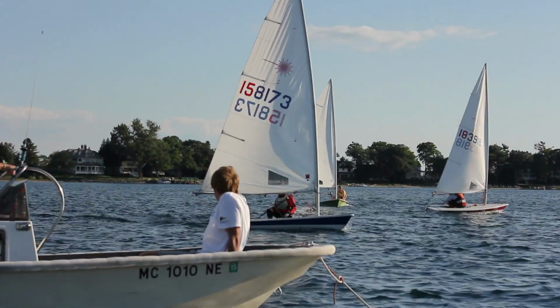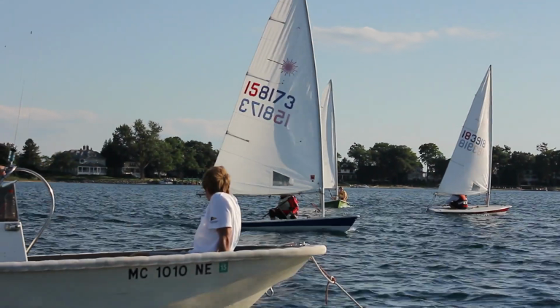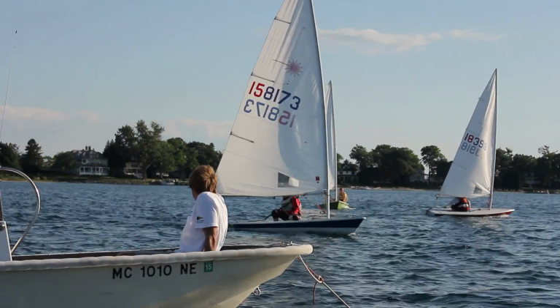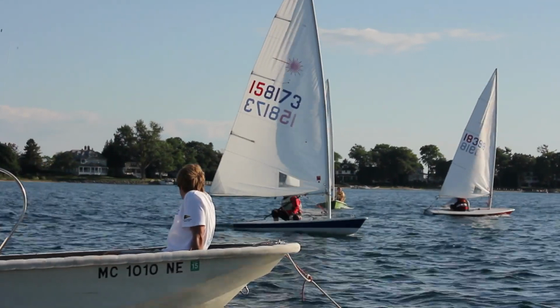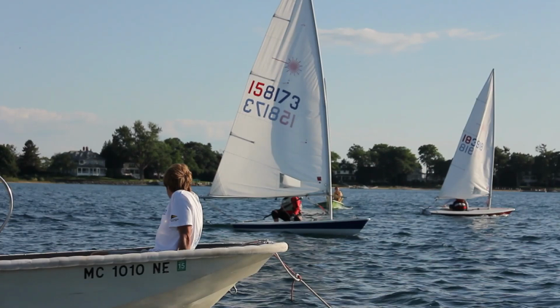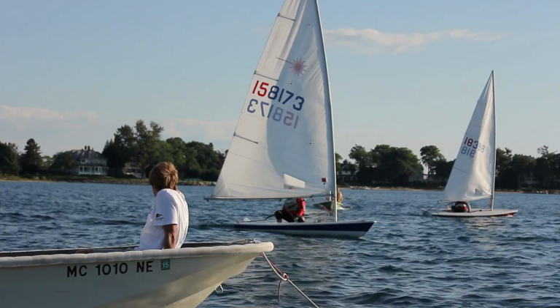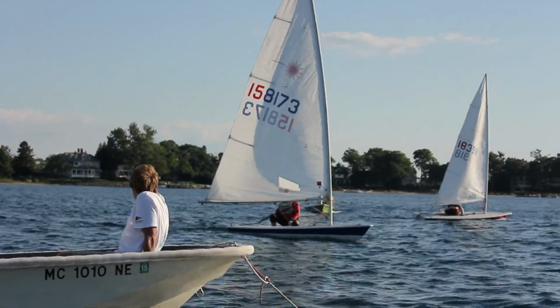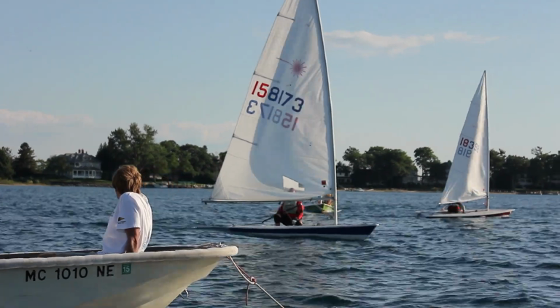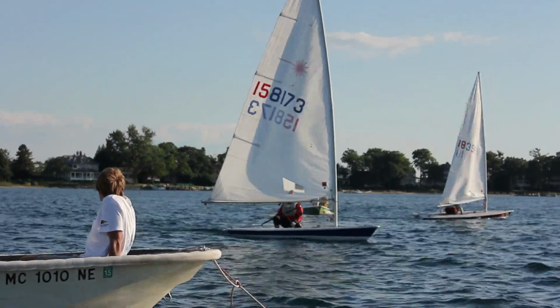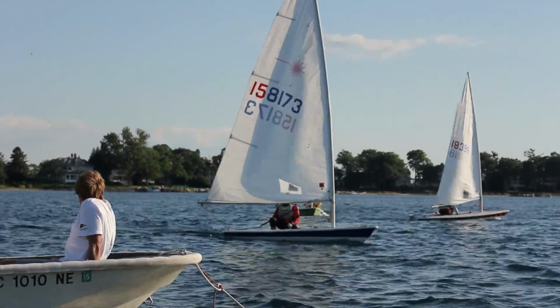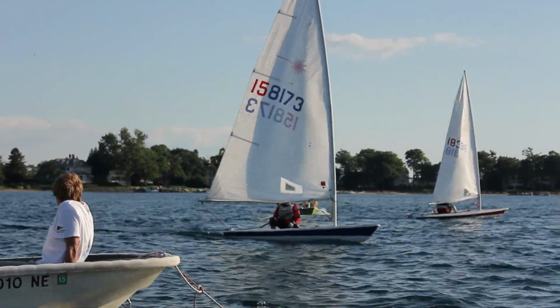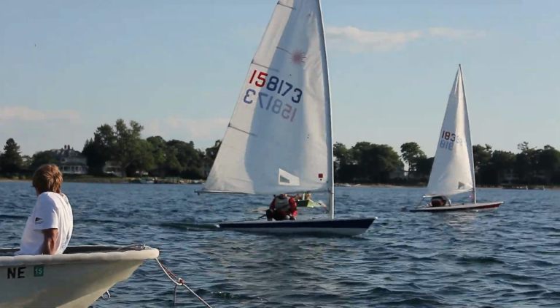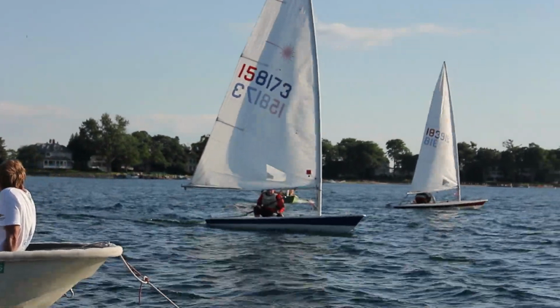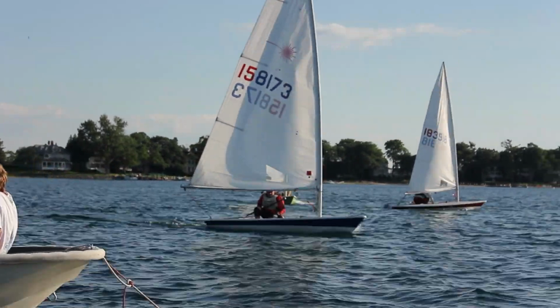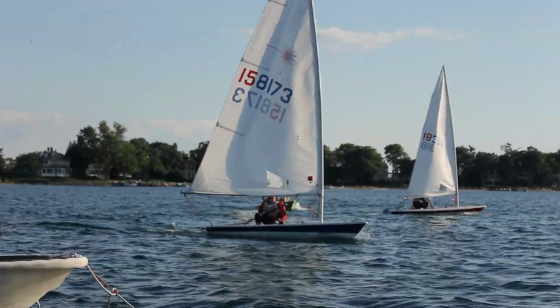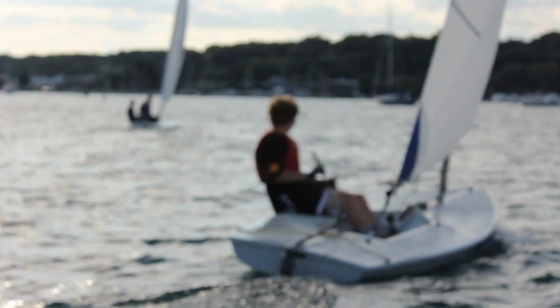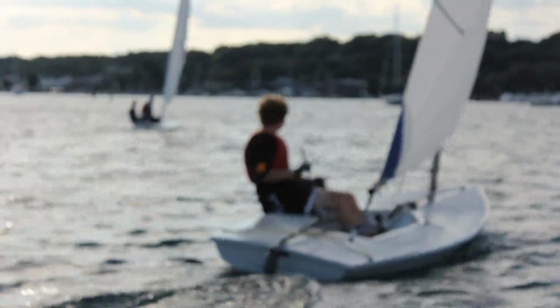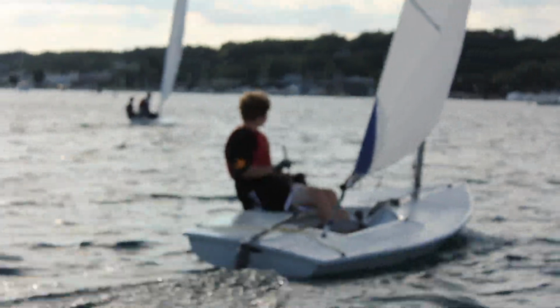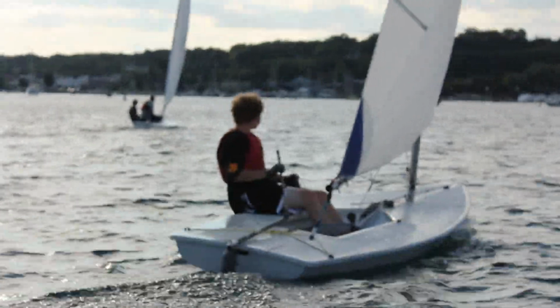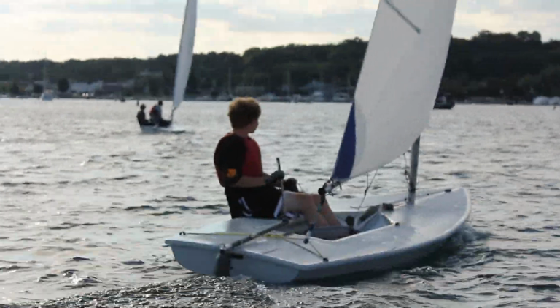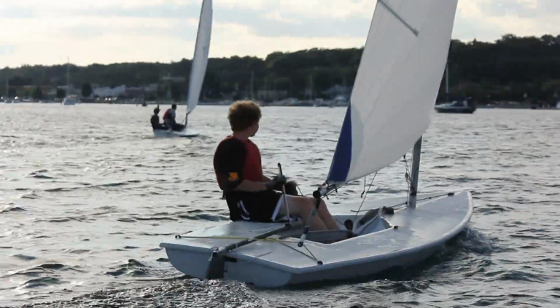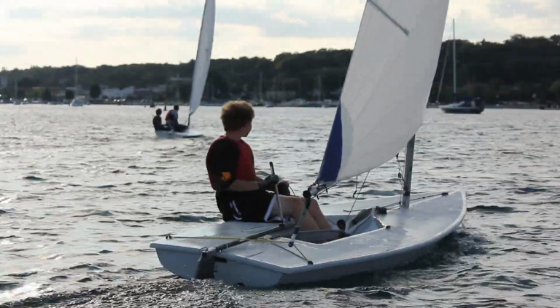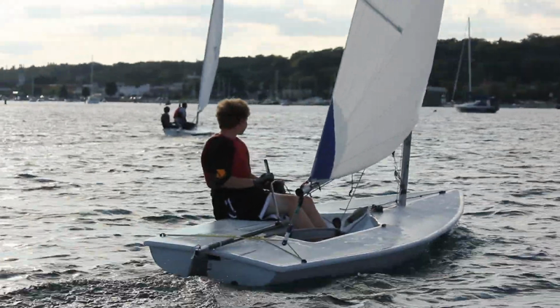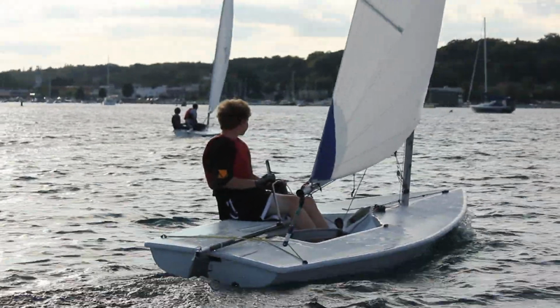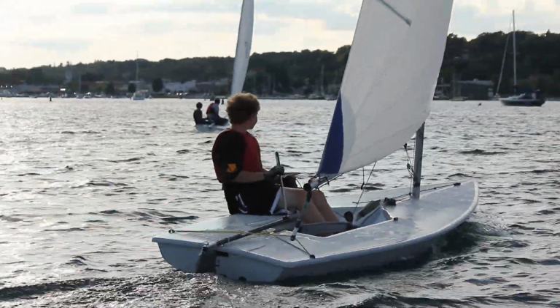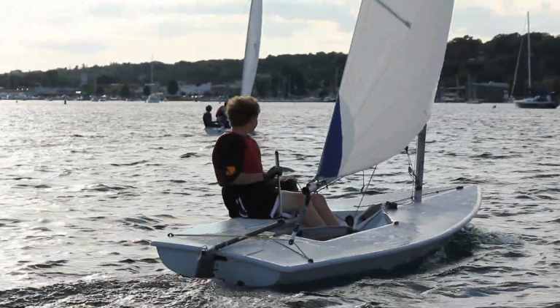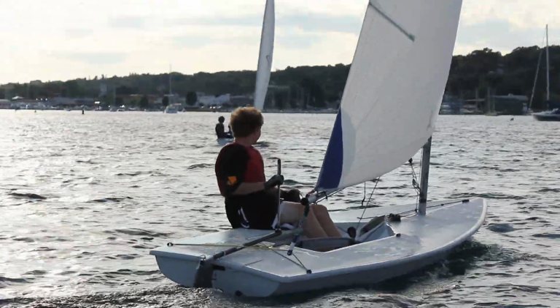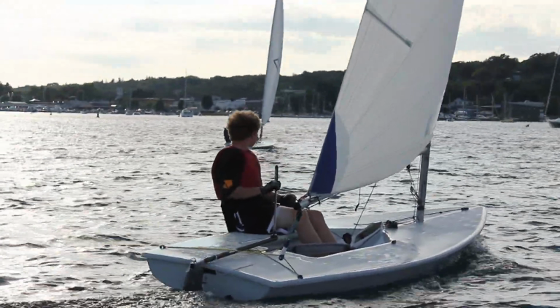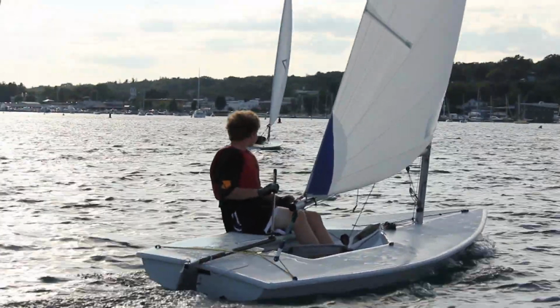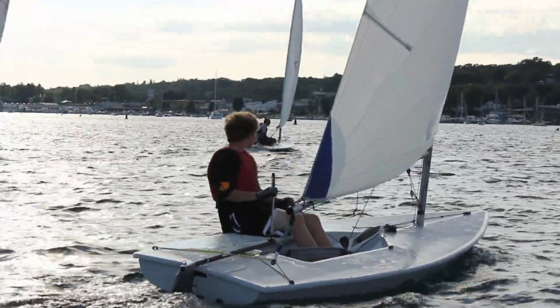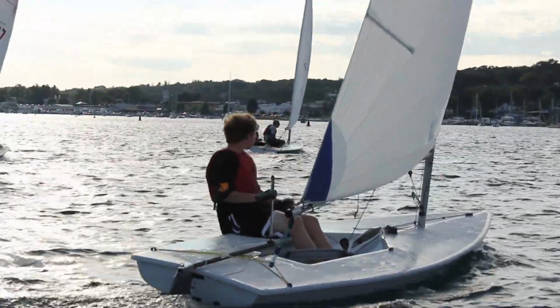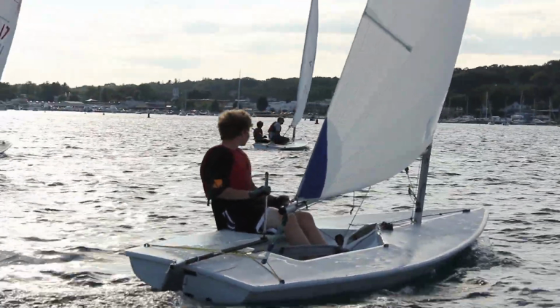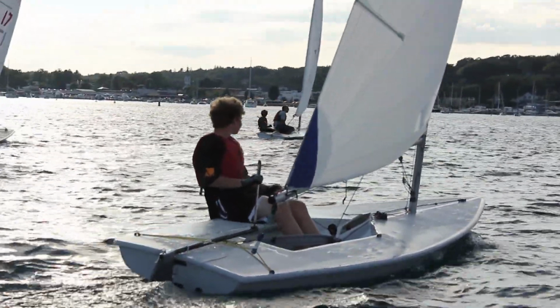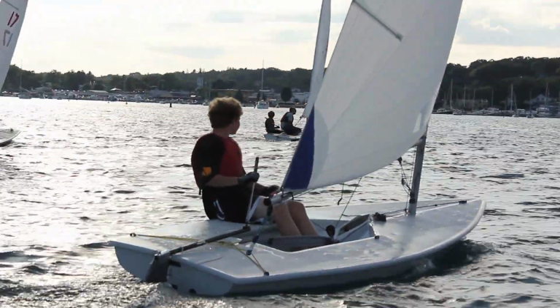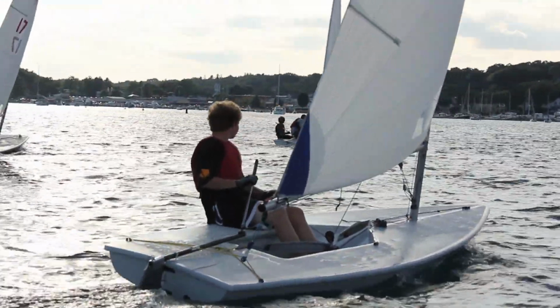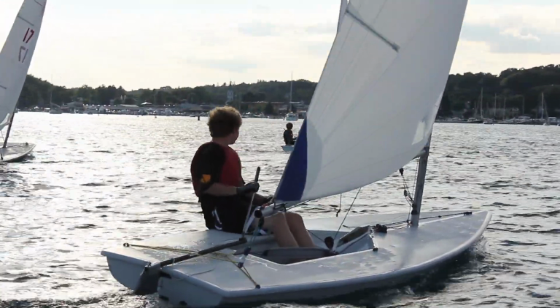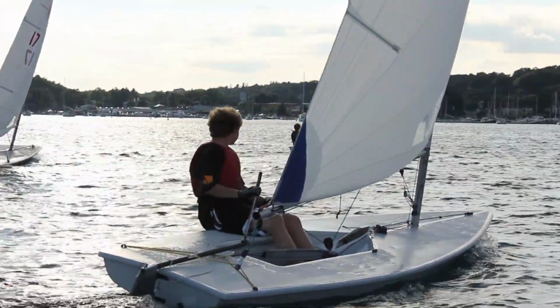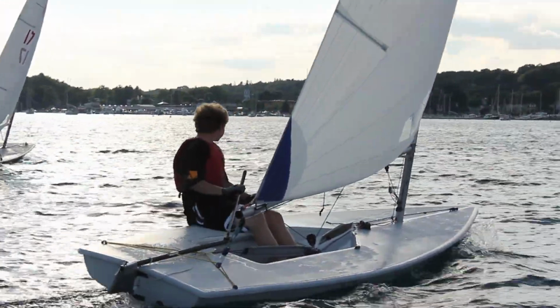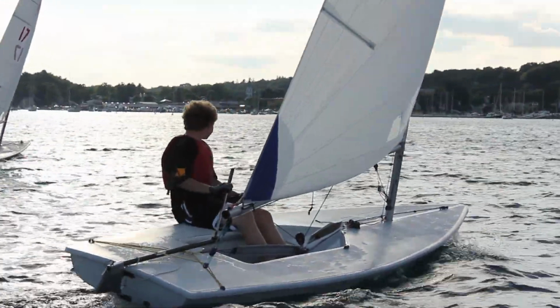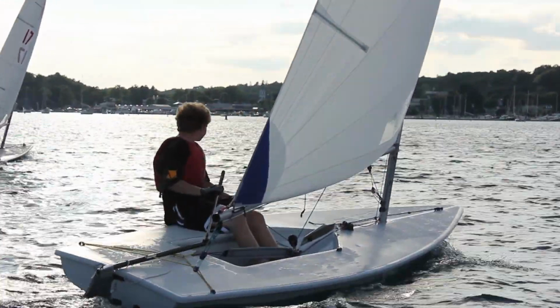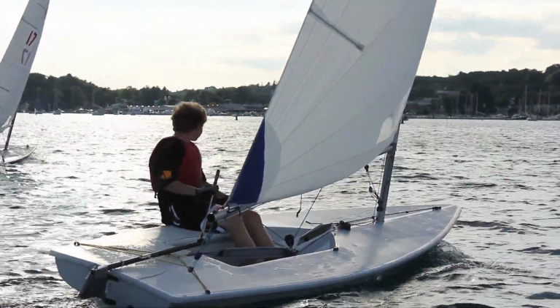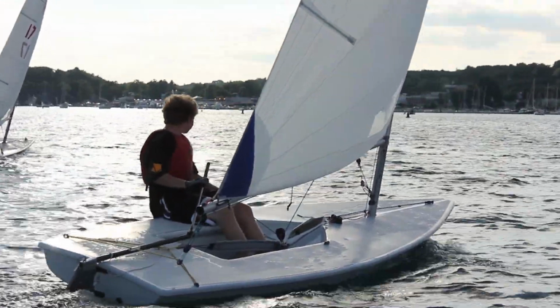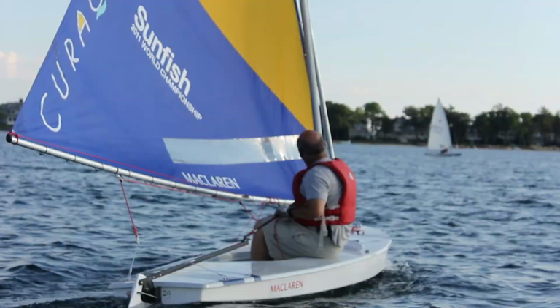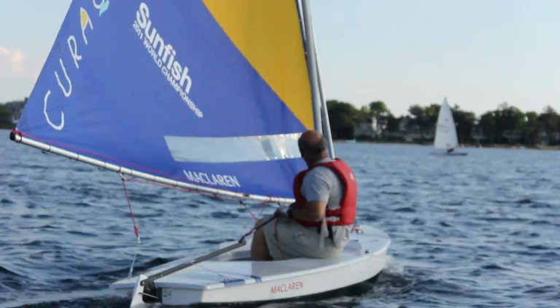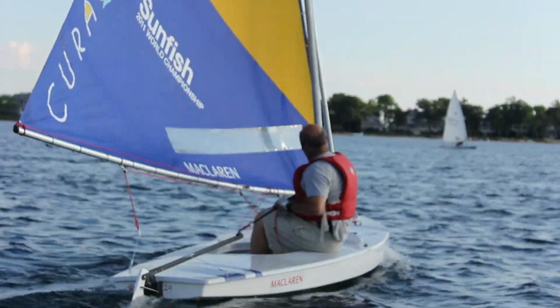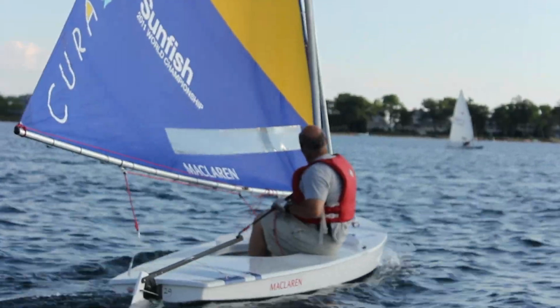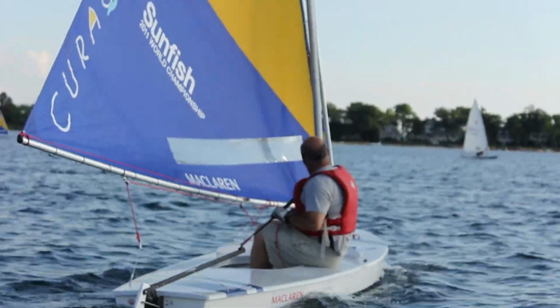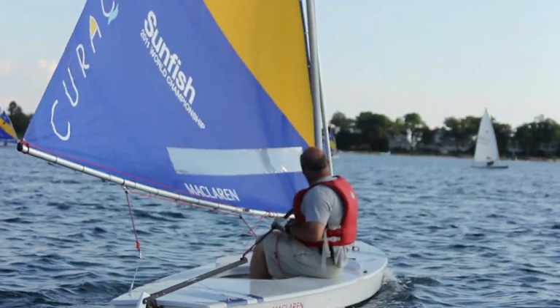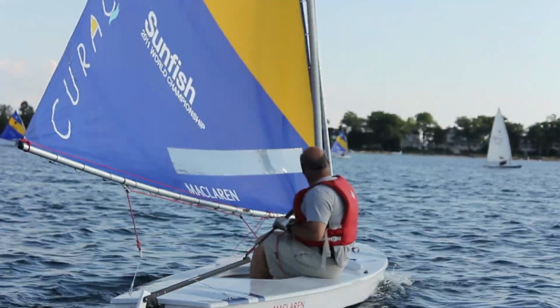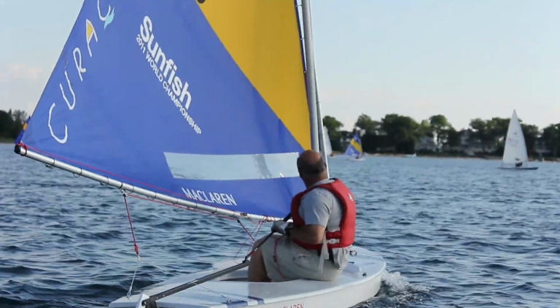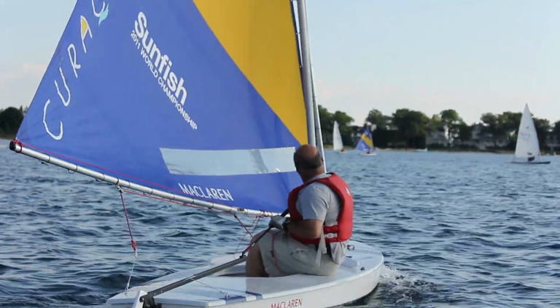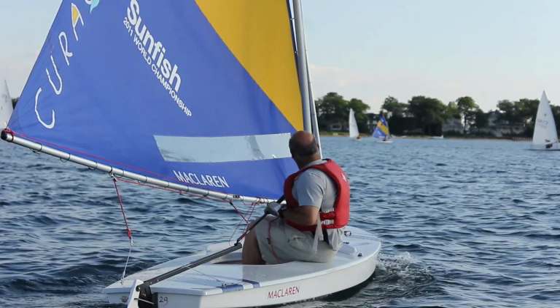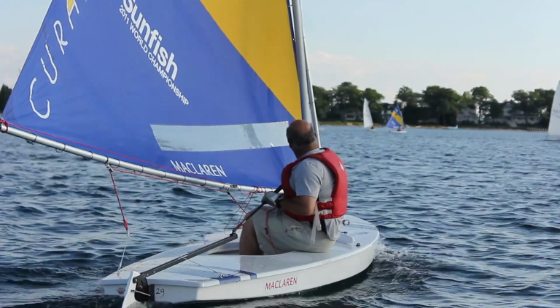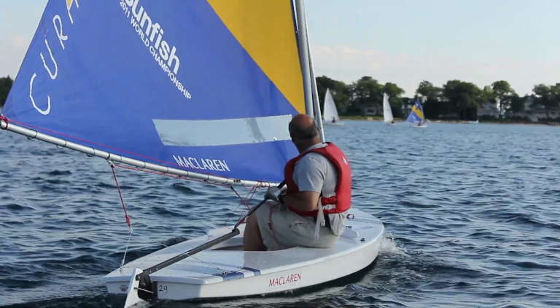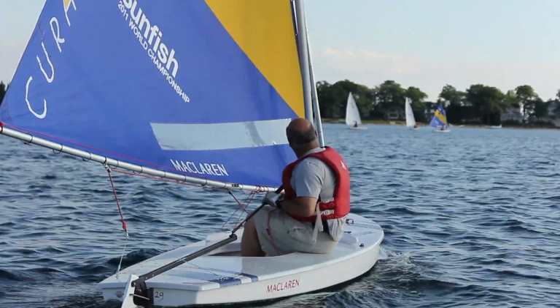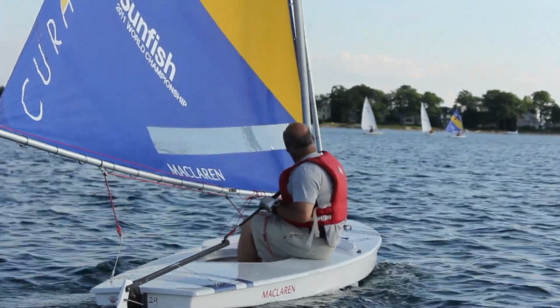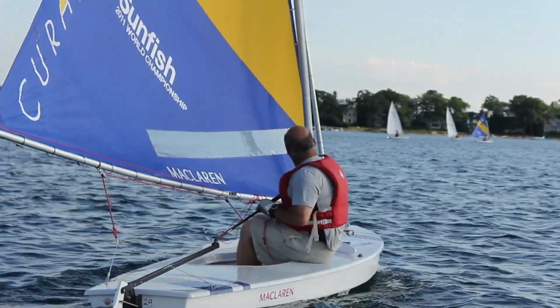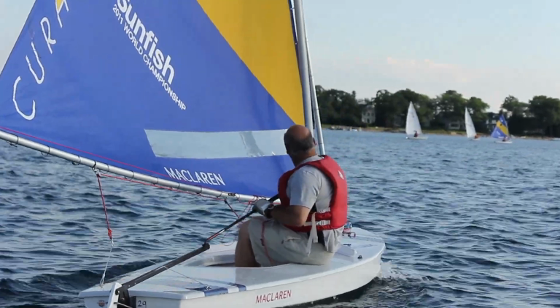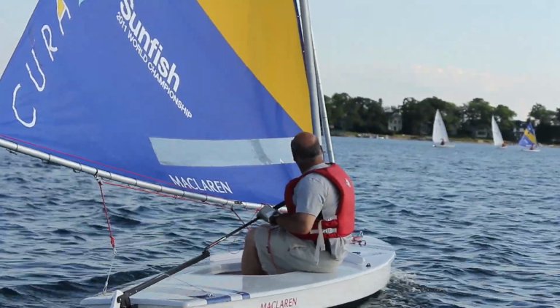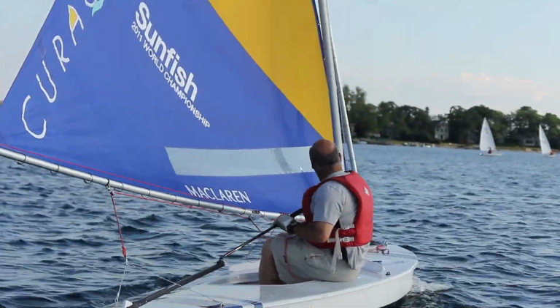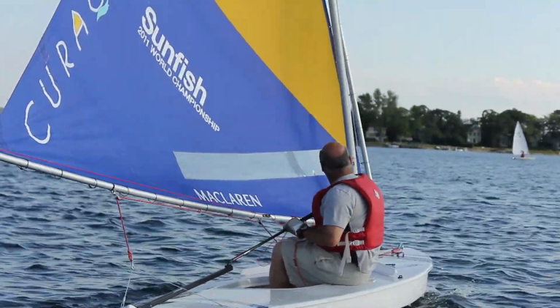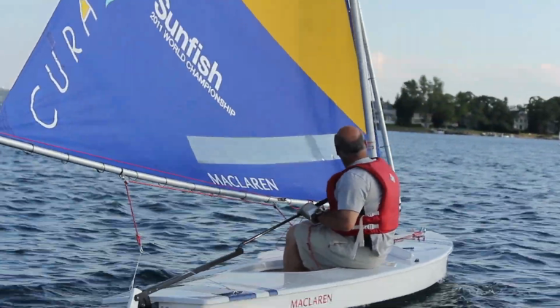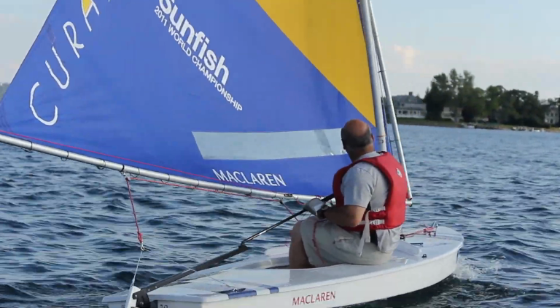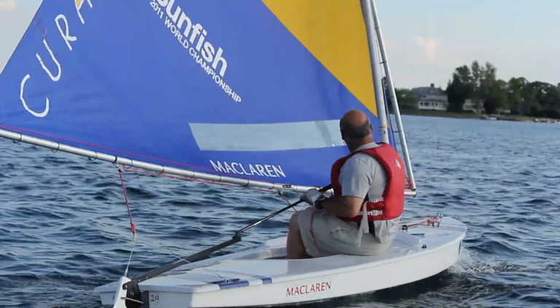The weather is fantastic, the water is fantastic, tonight the wind is fantastic. We're having a great time and we want to see everyone come down to the water and have some fun.